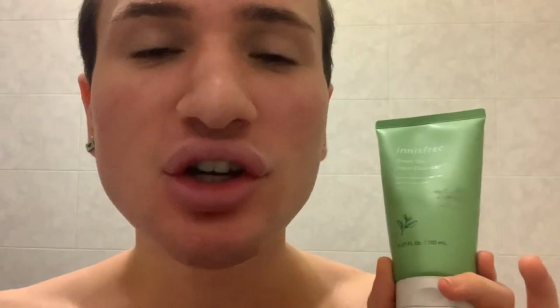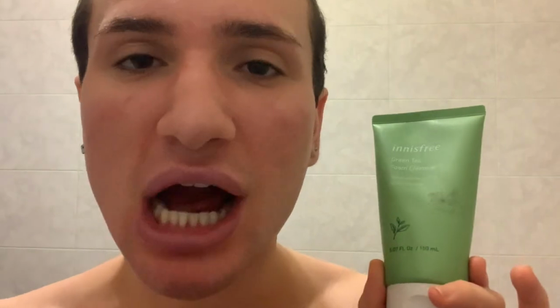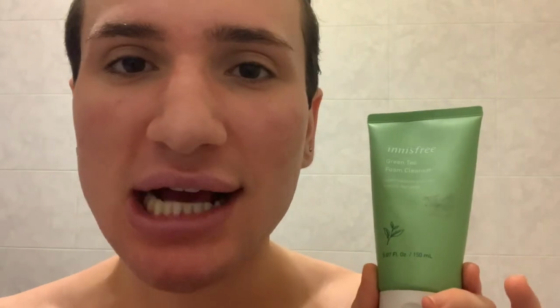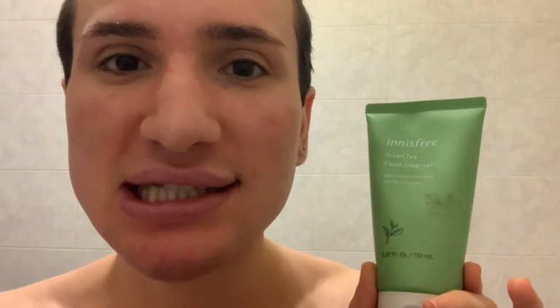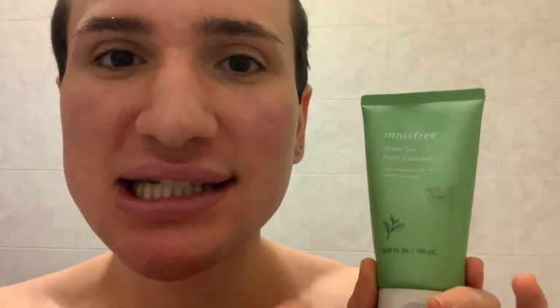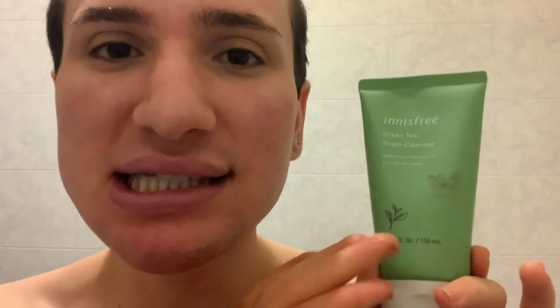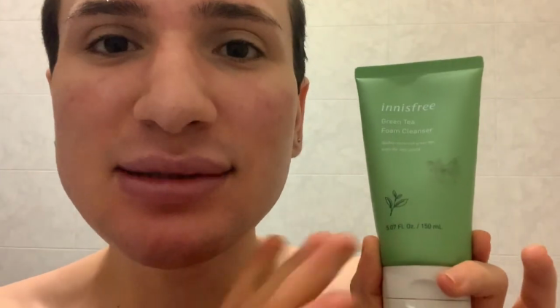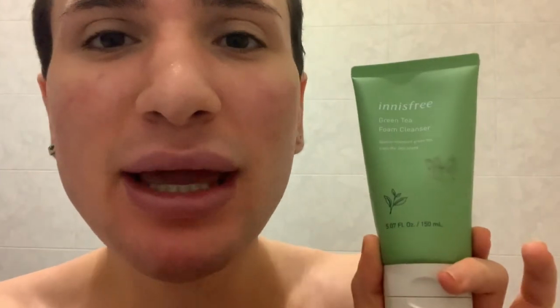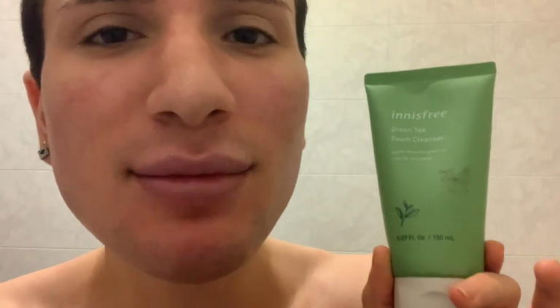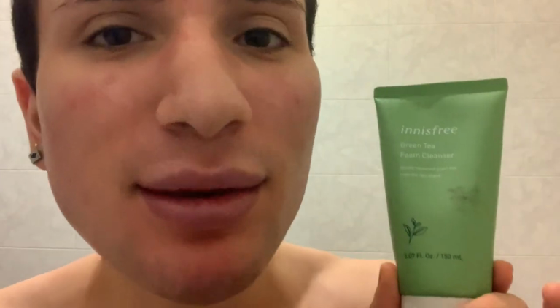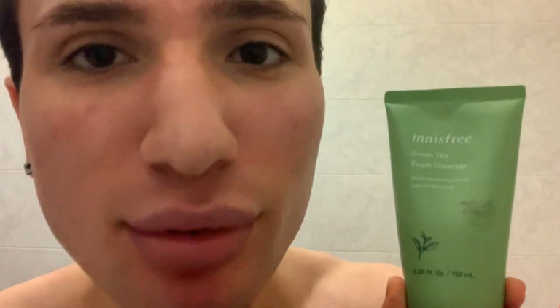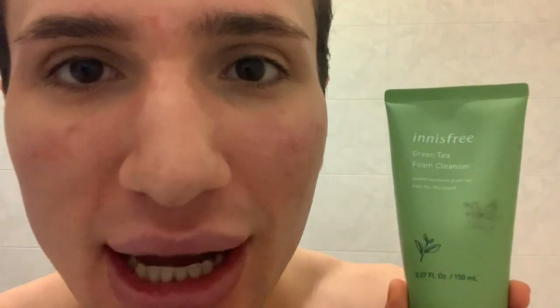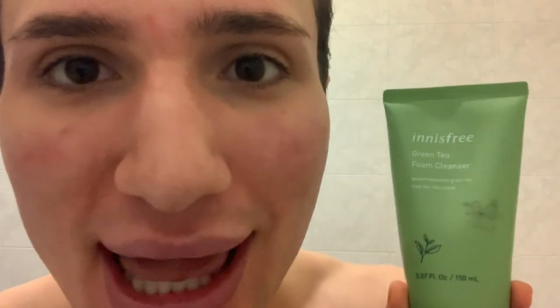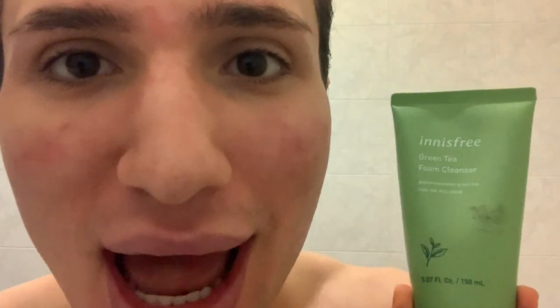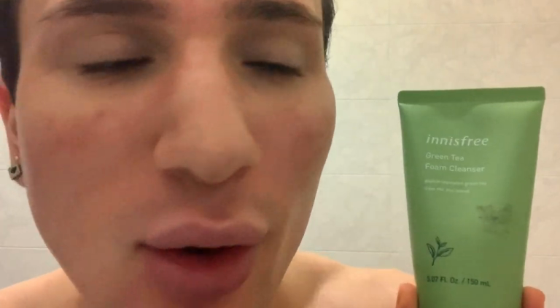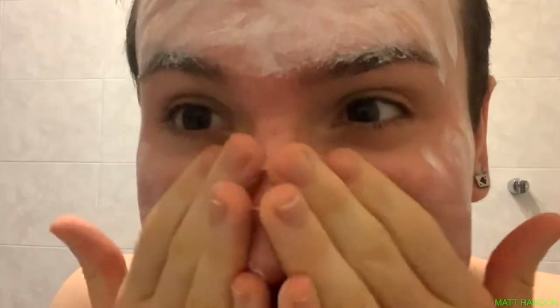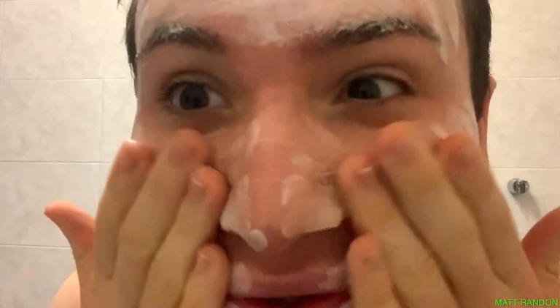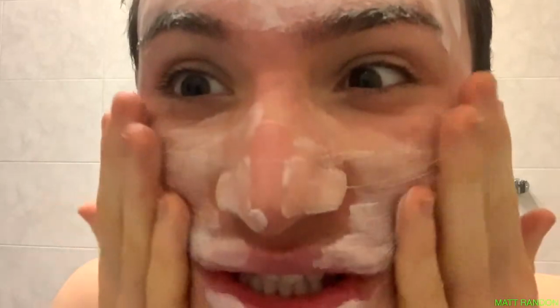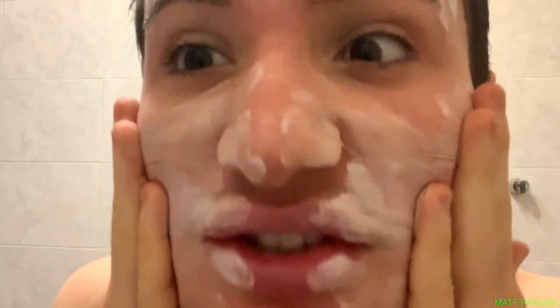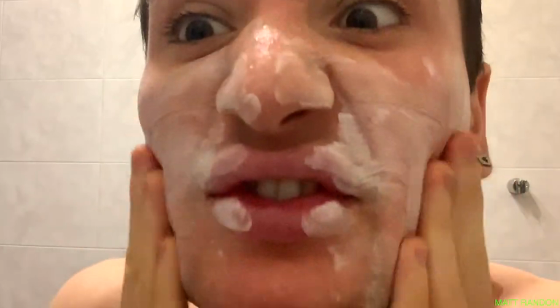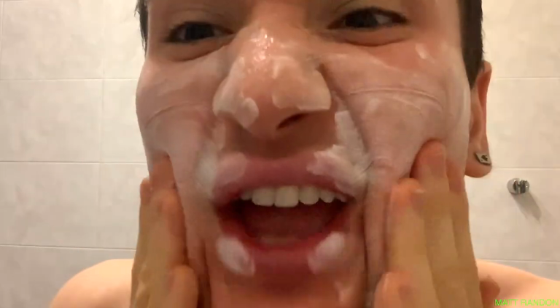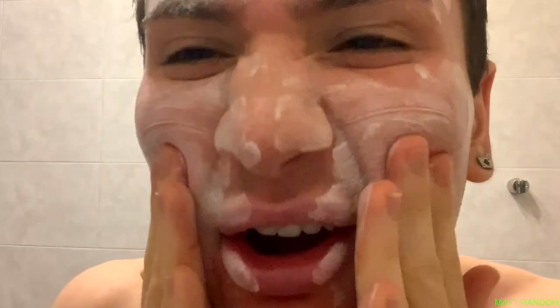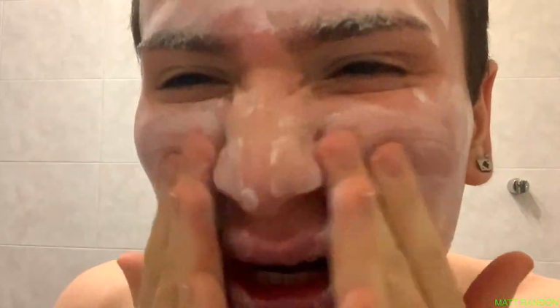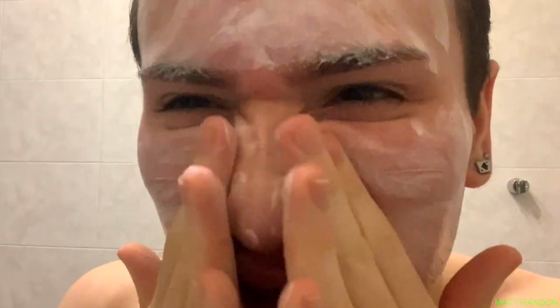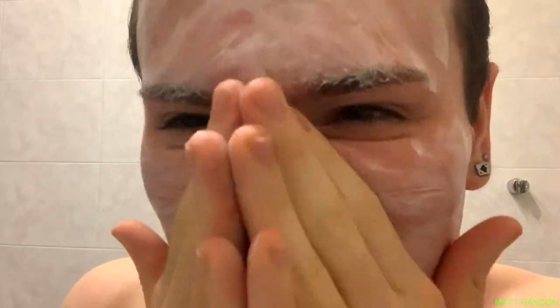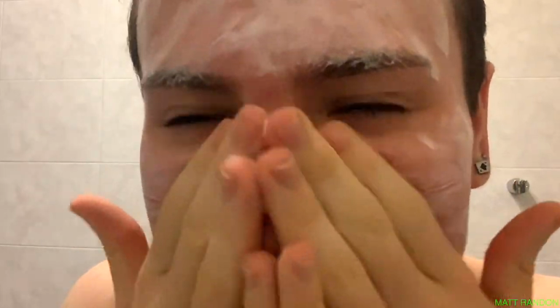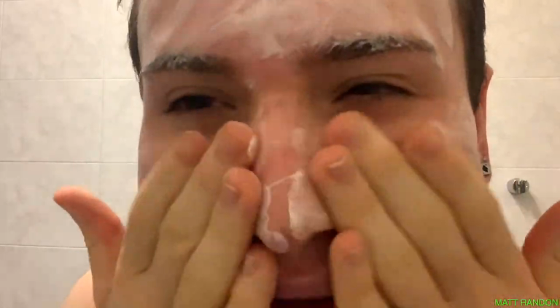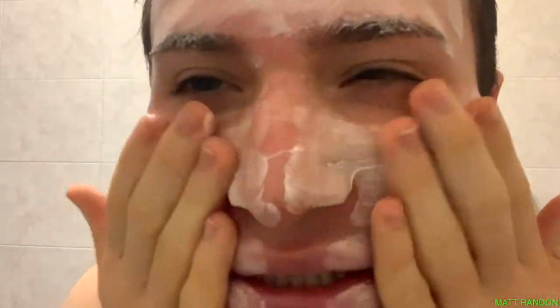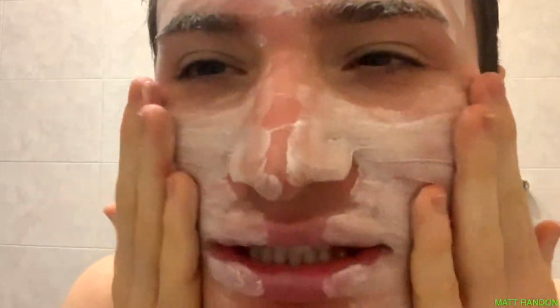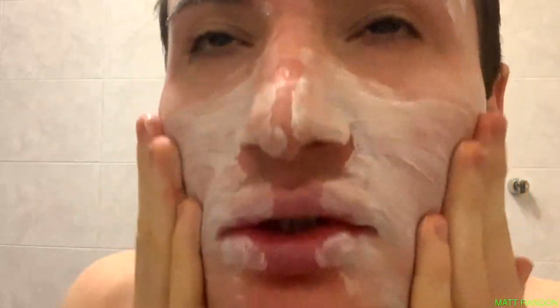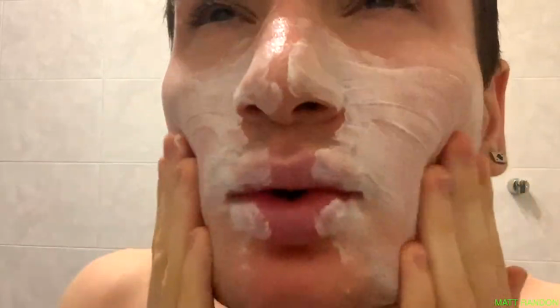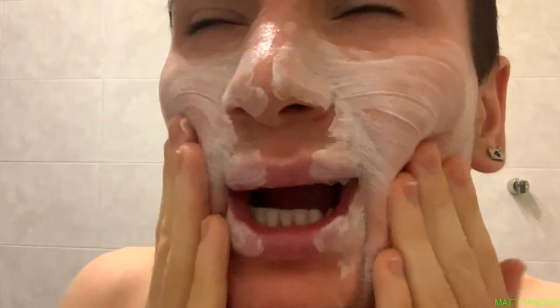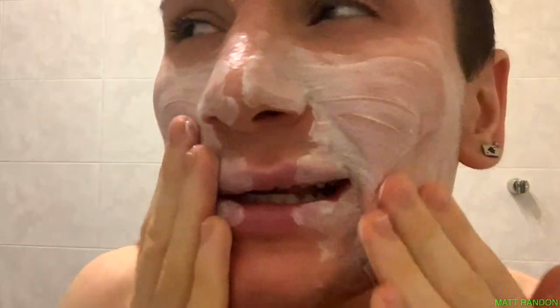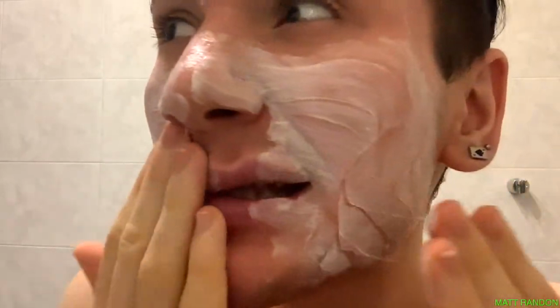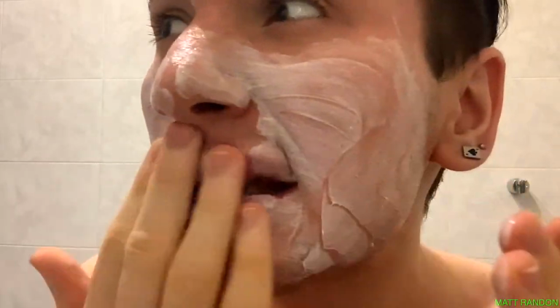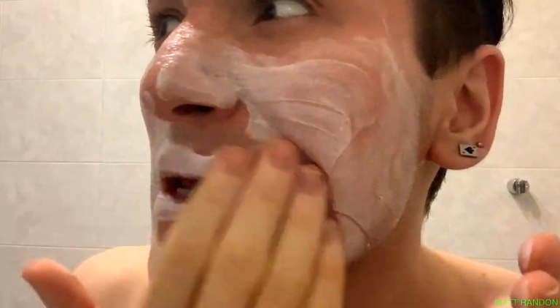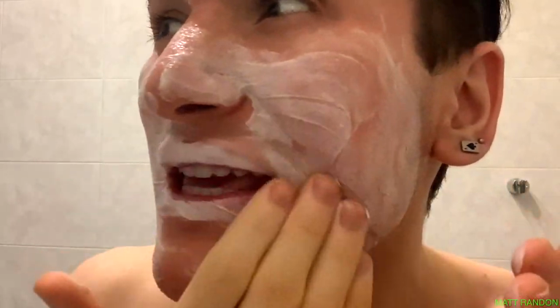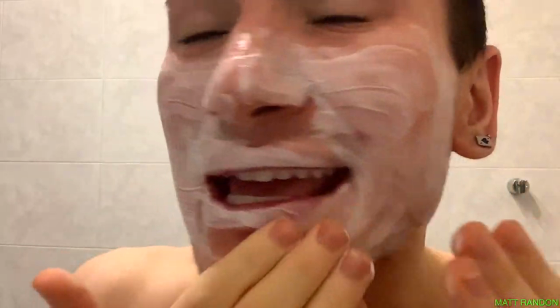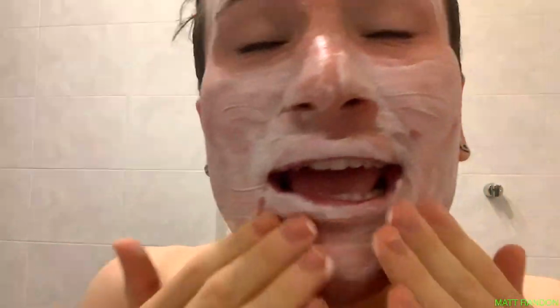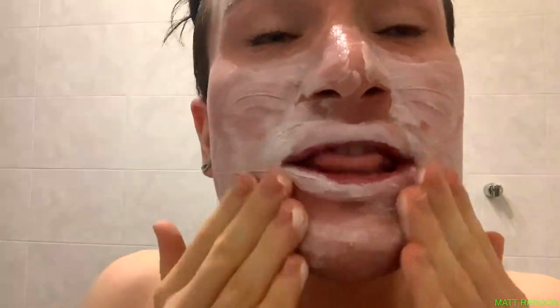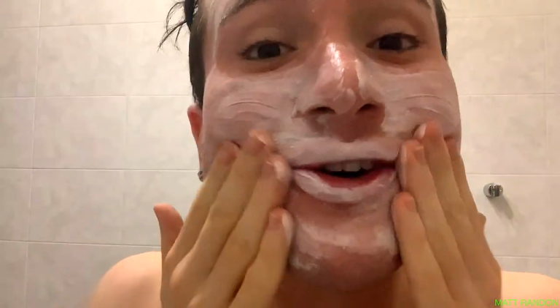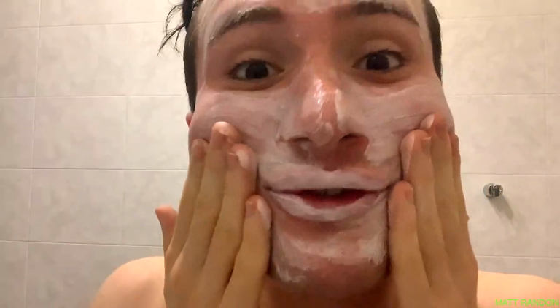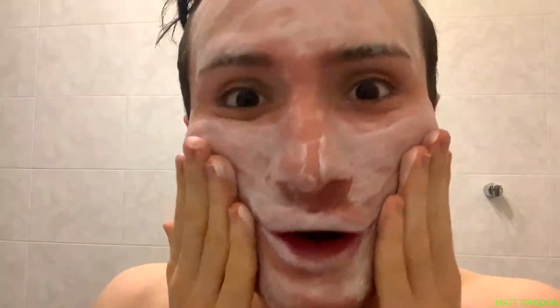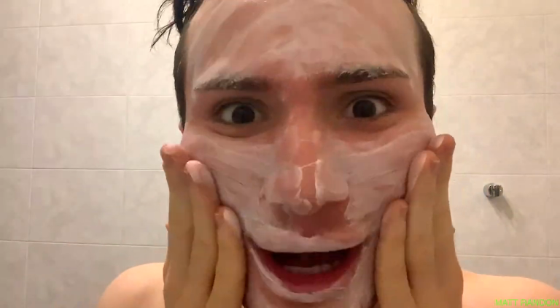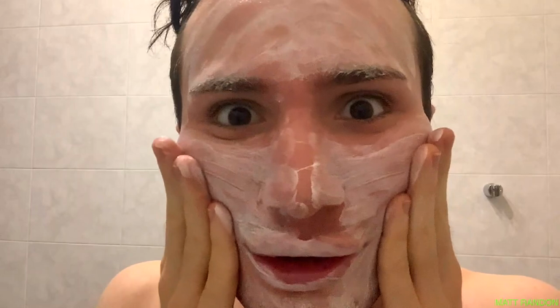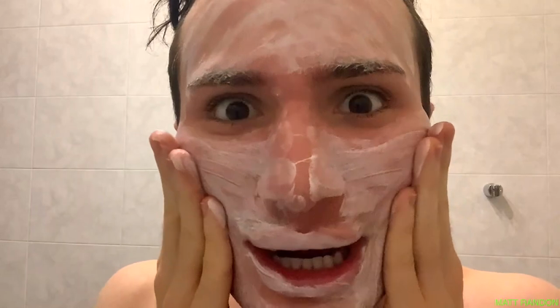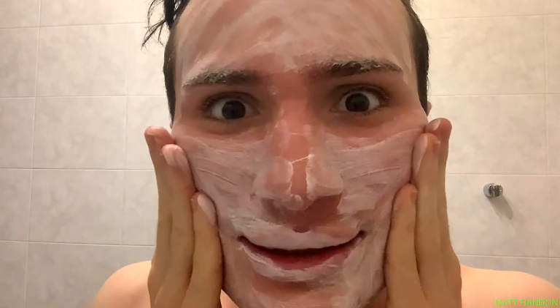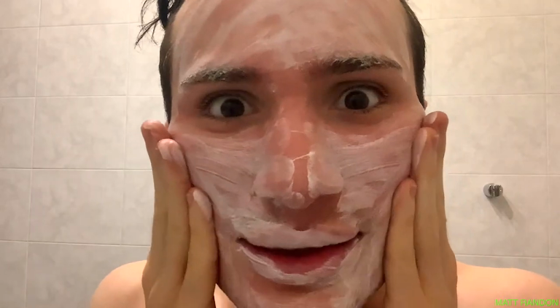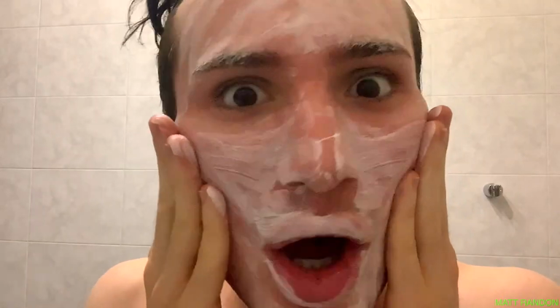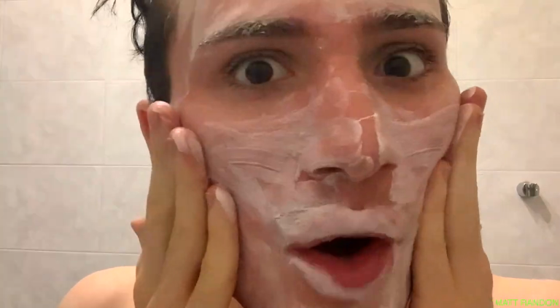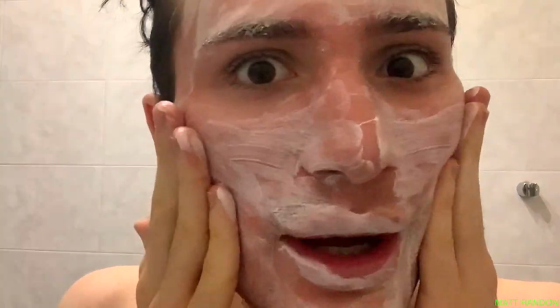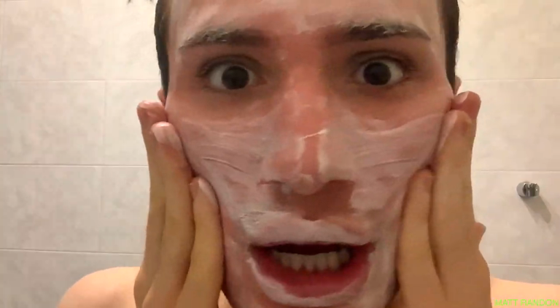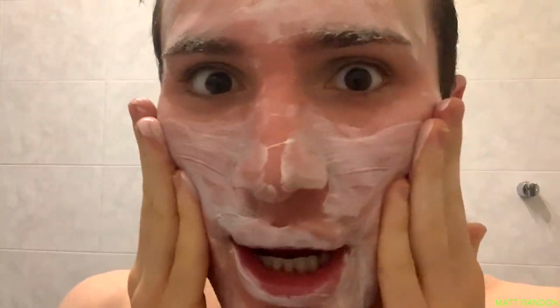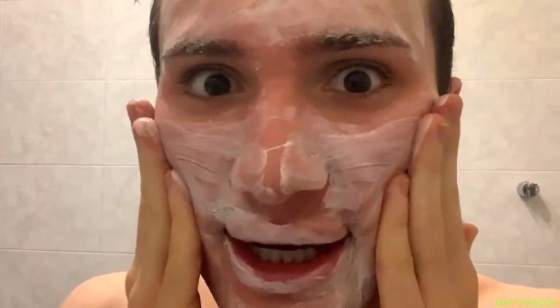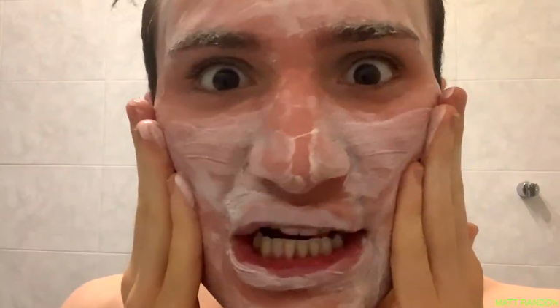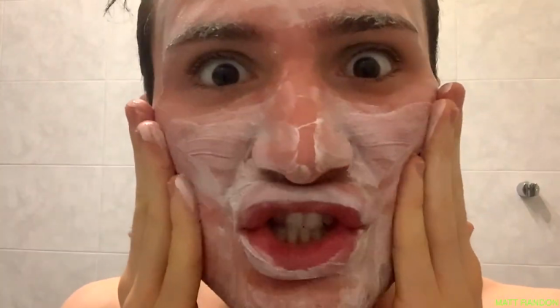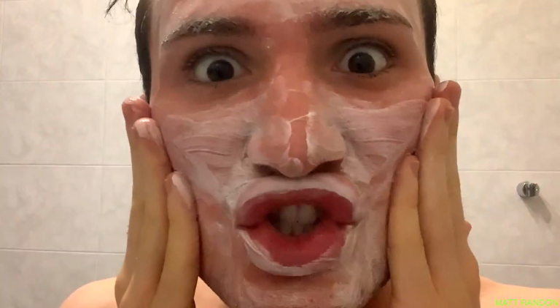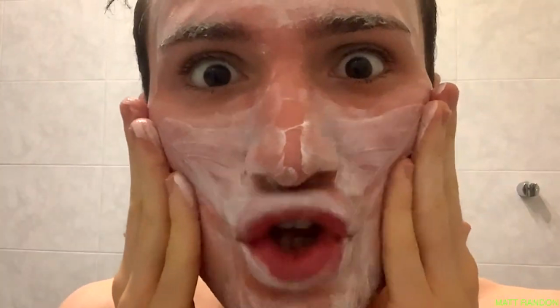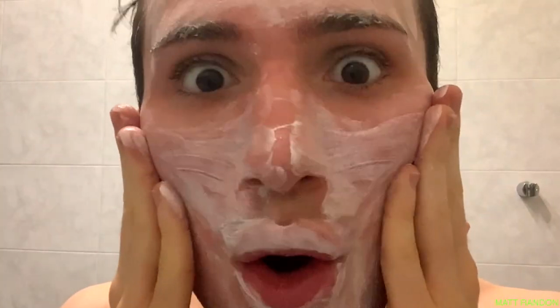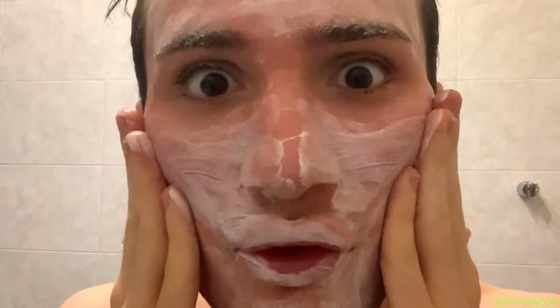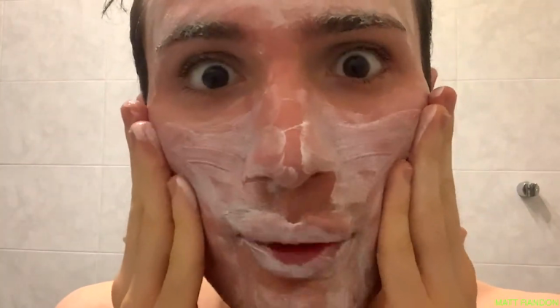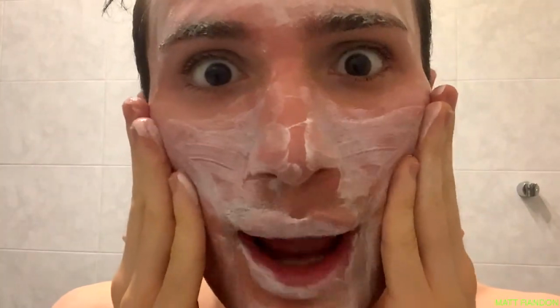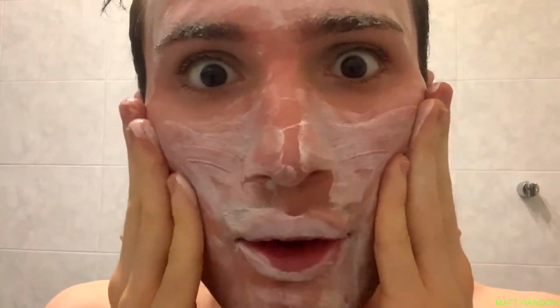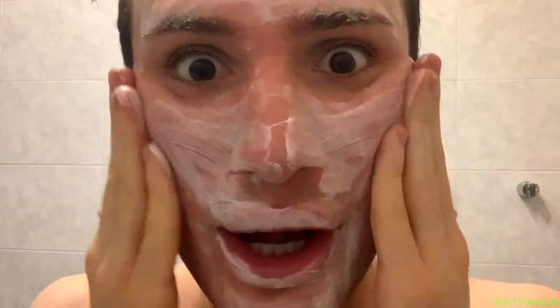This is making me break out. It's very thick and quite sticky, and the fragrance — oh my god — it is so overpowering.